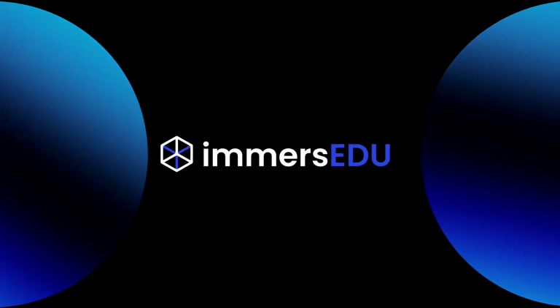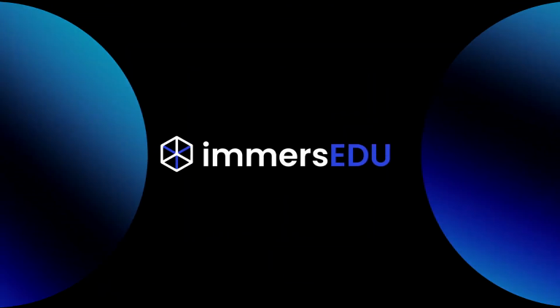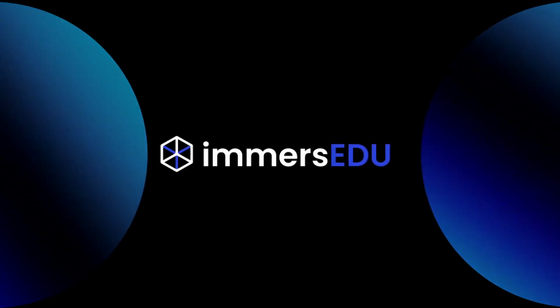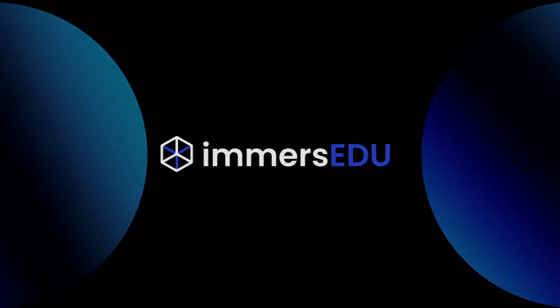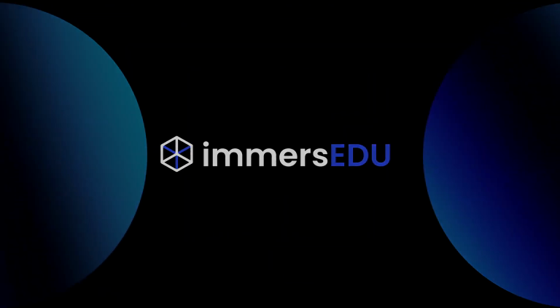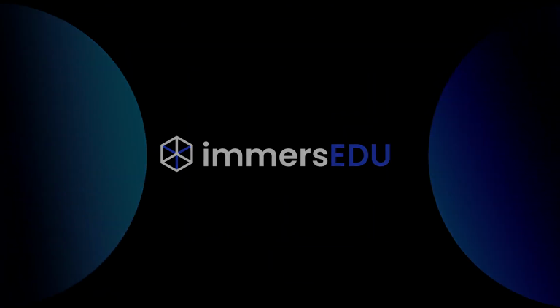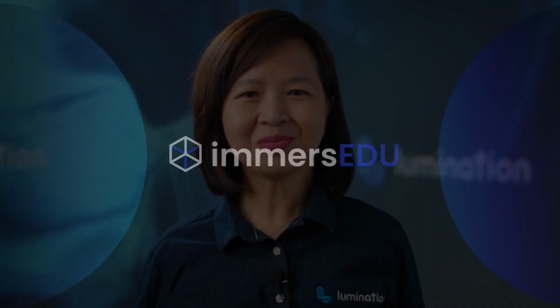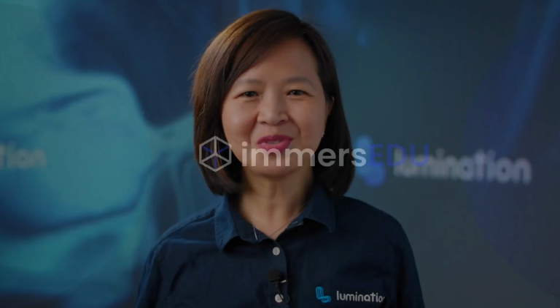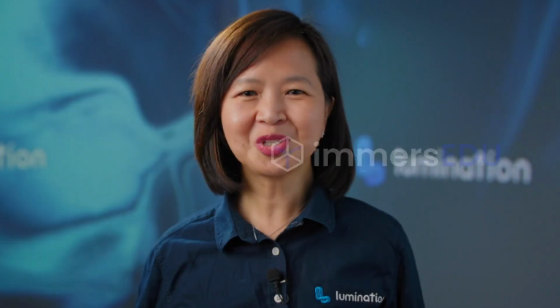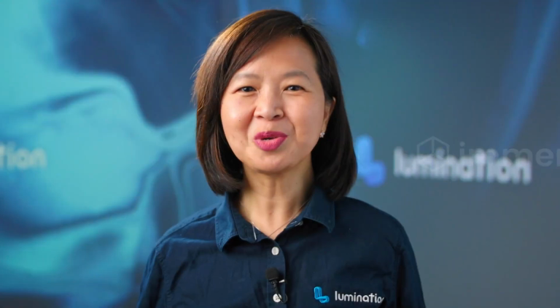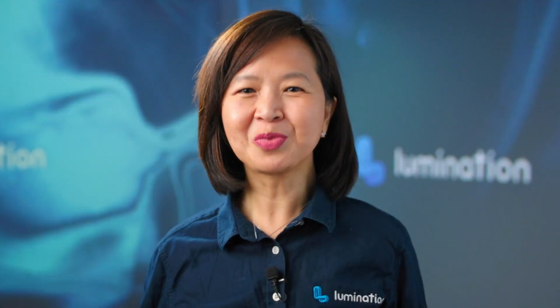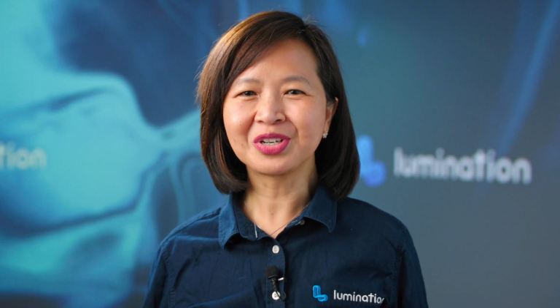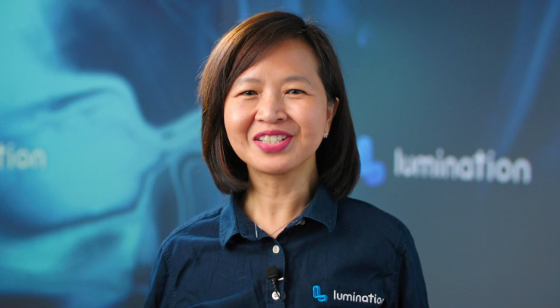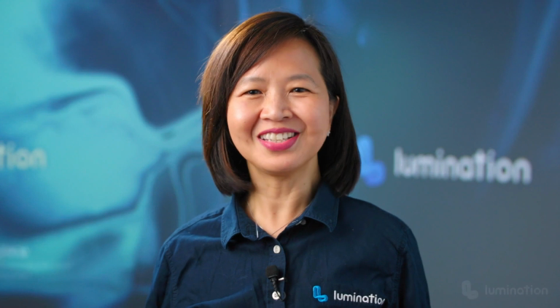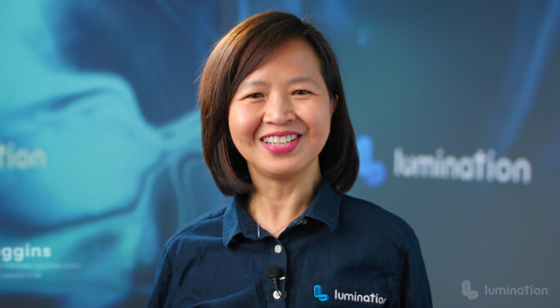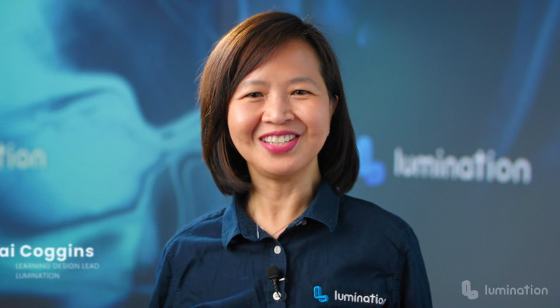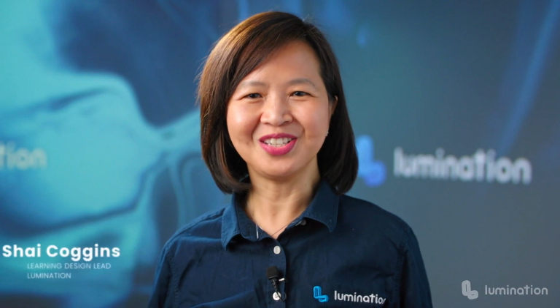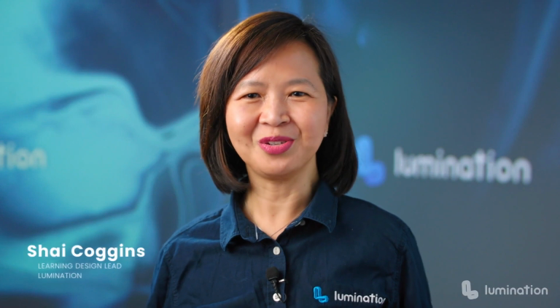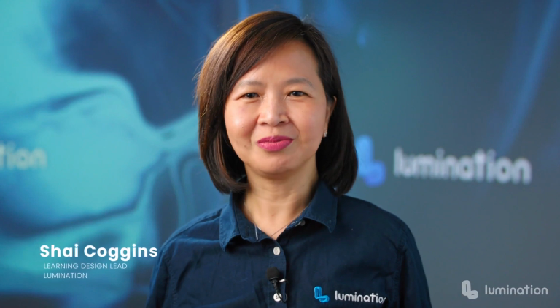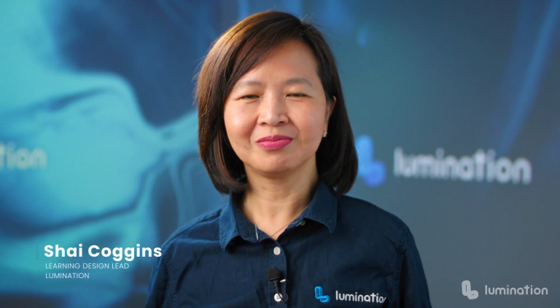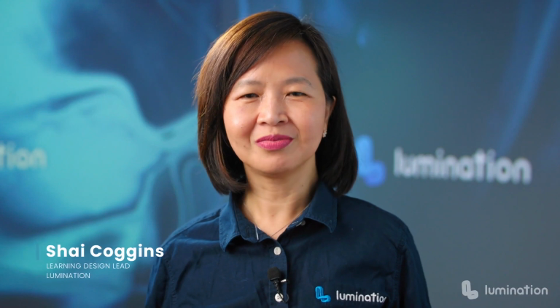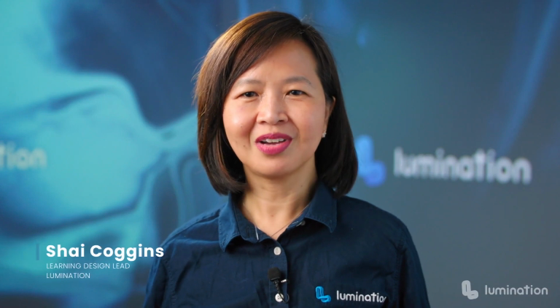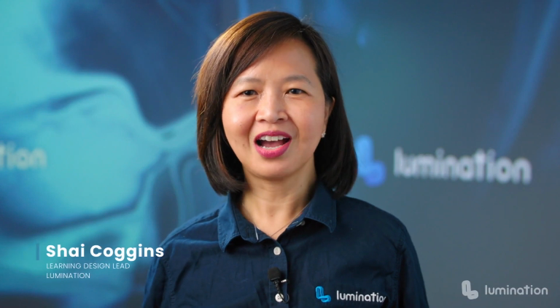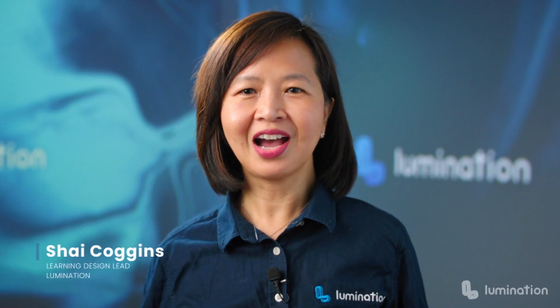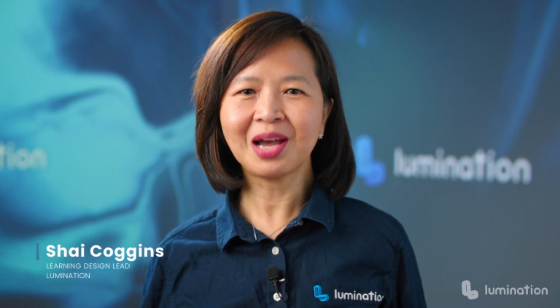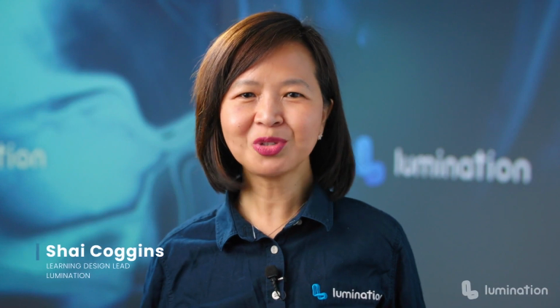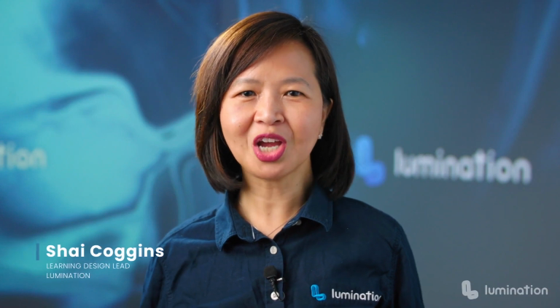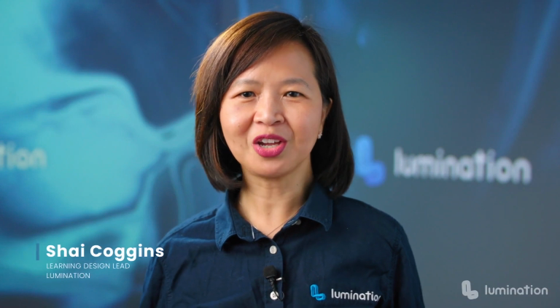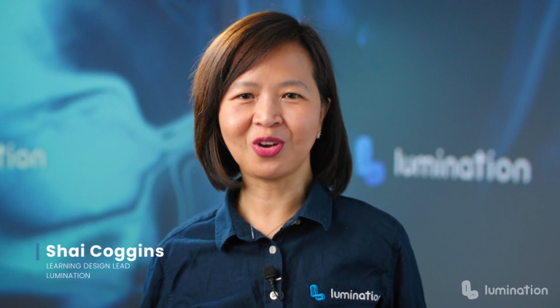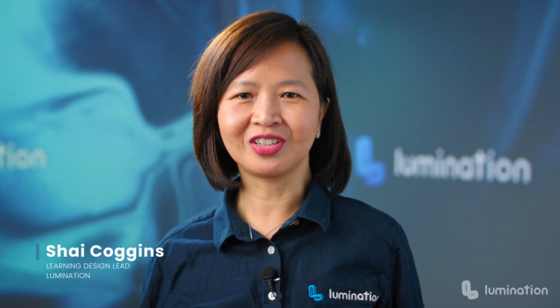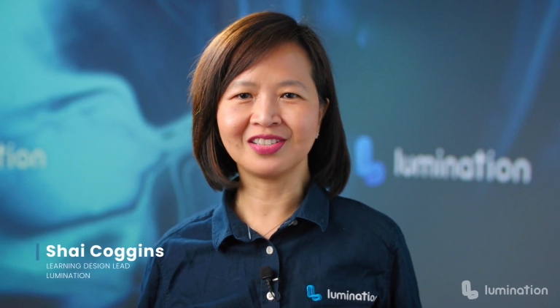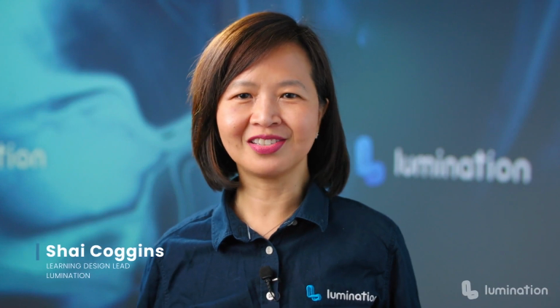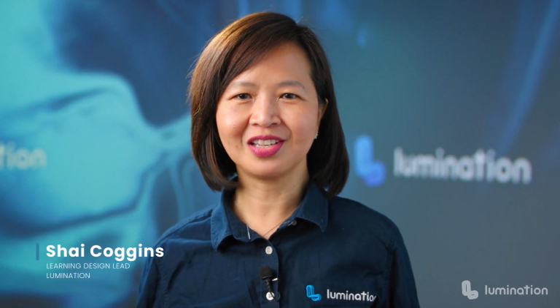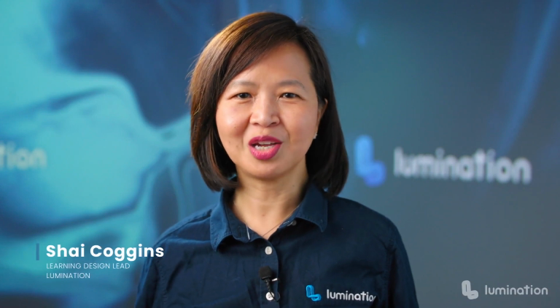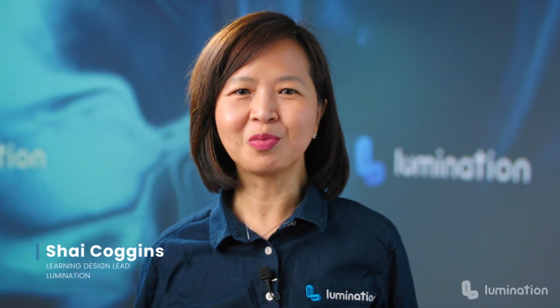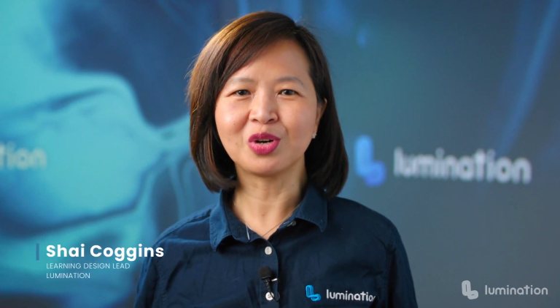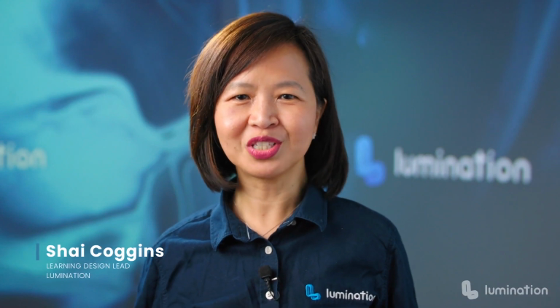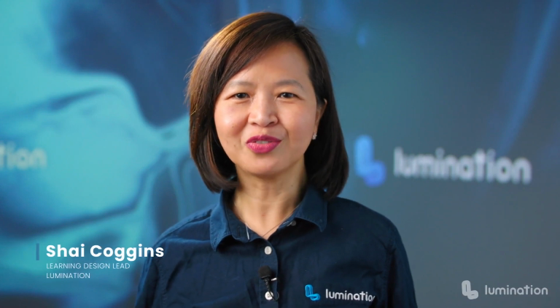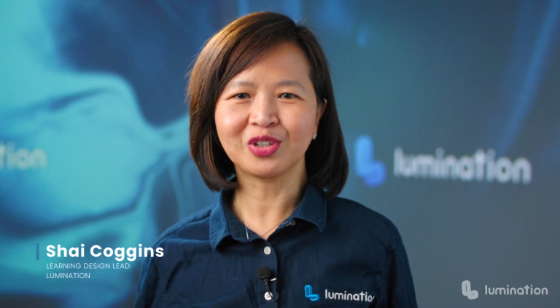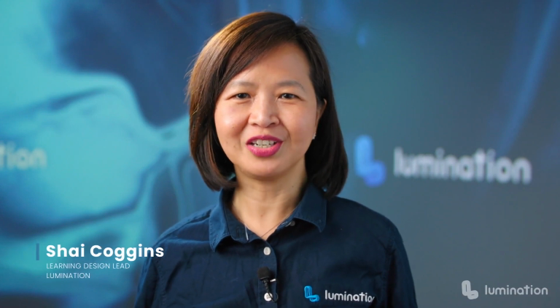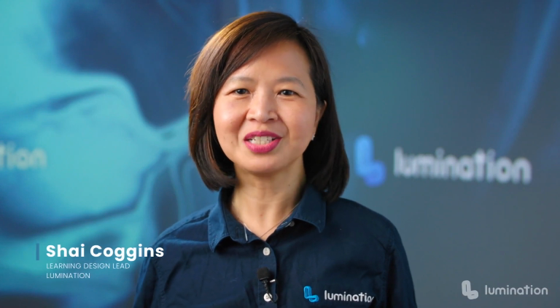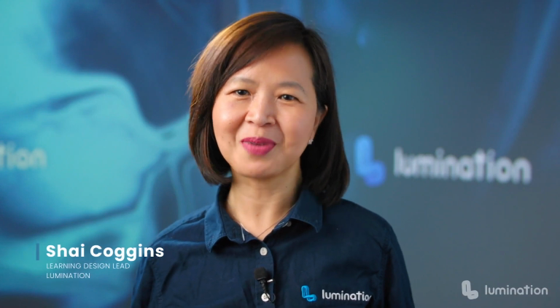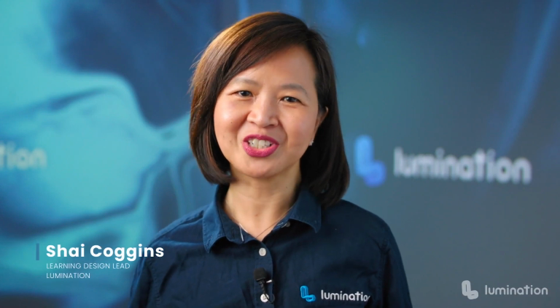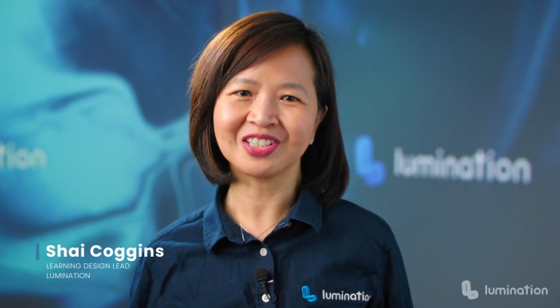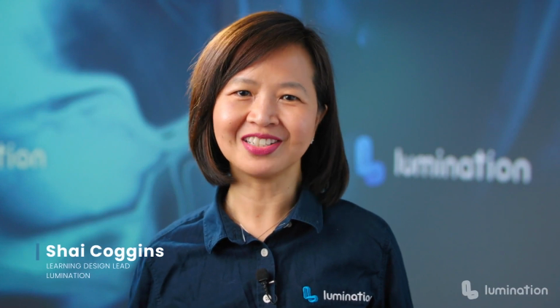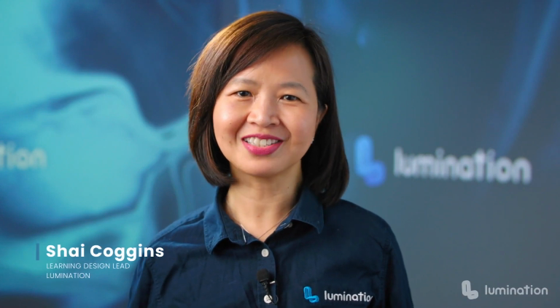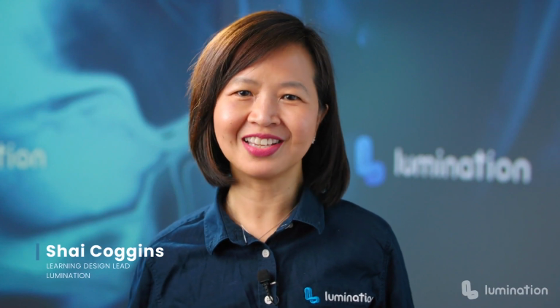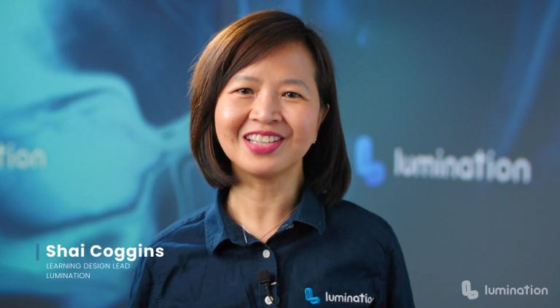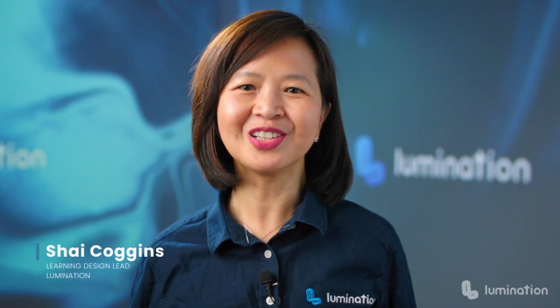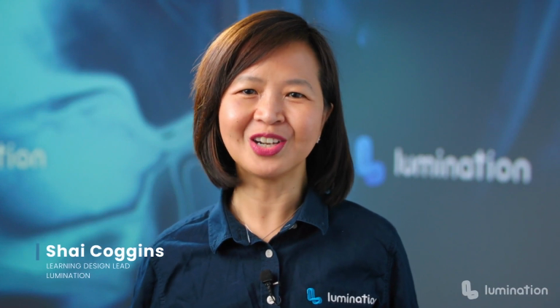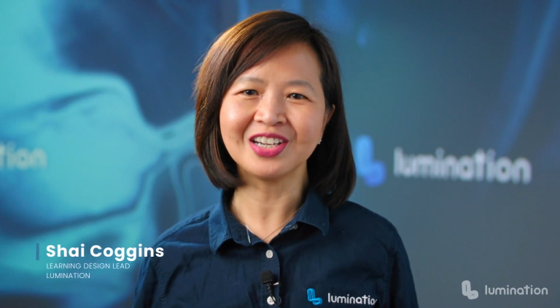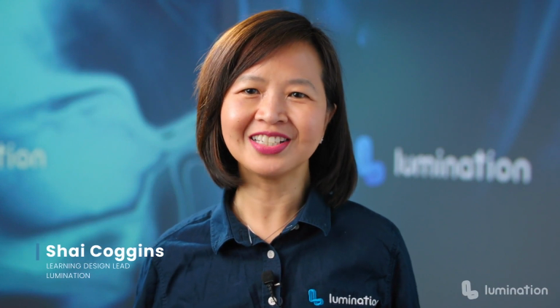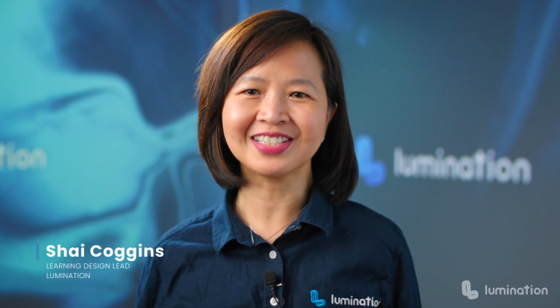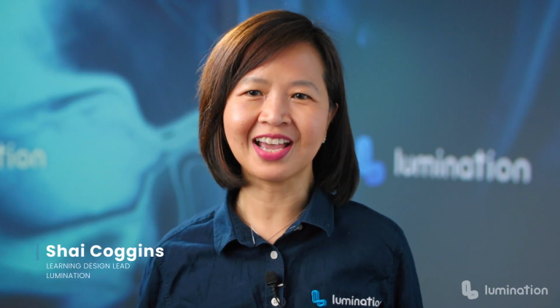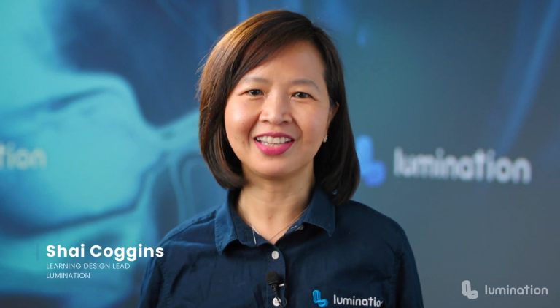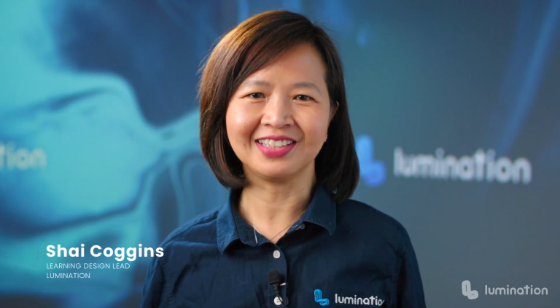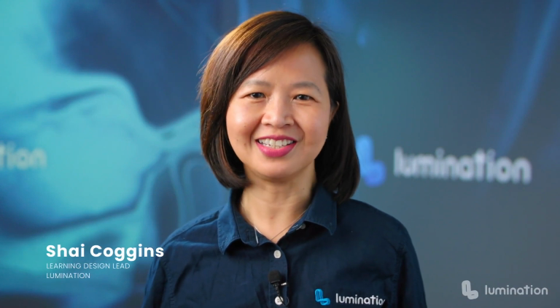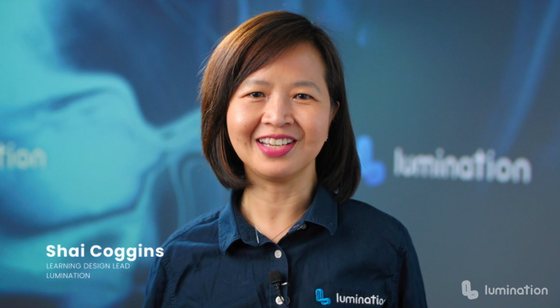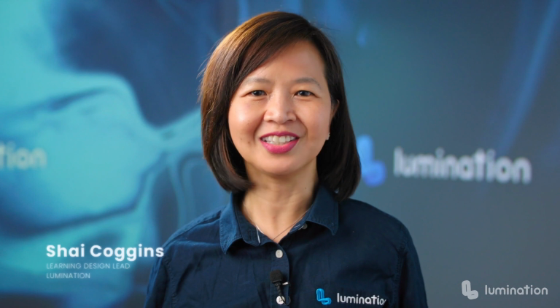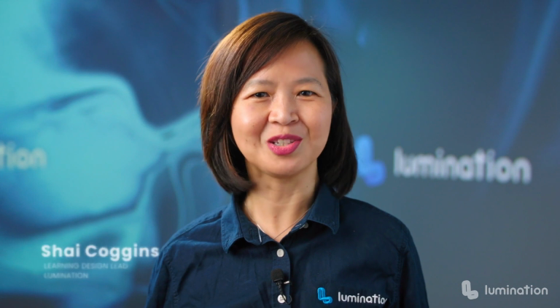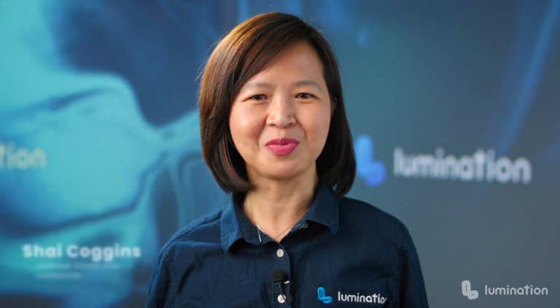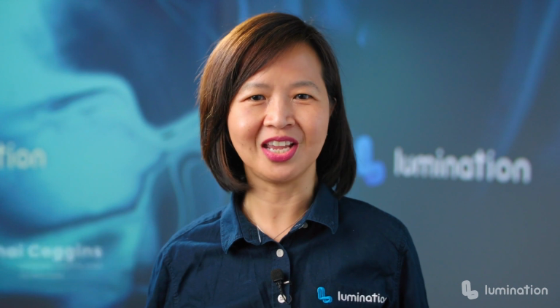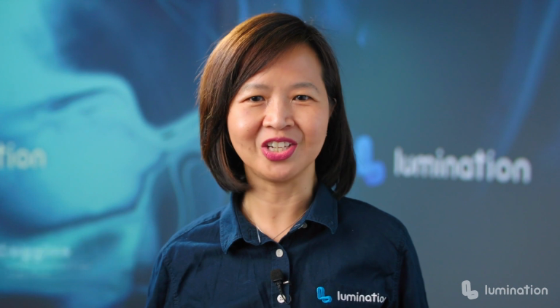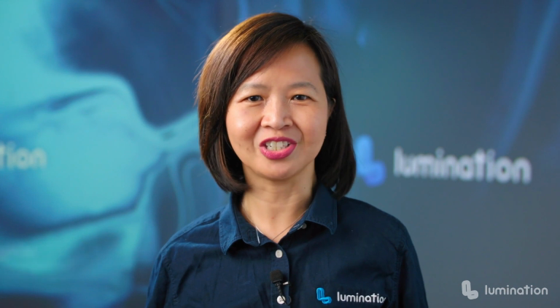Welcome to Immersedu. I'm Shai Coggins, Immersive Learning Specialist and Learning Design Lead at Lumination.